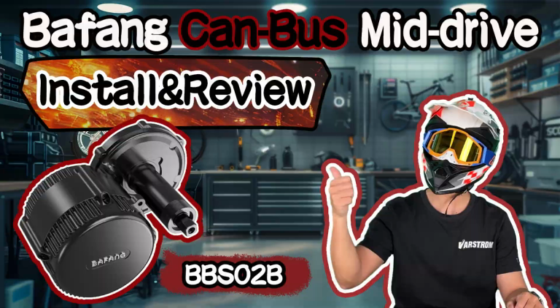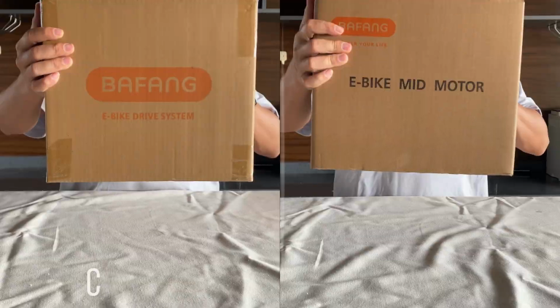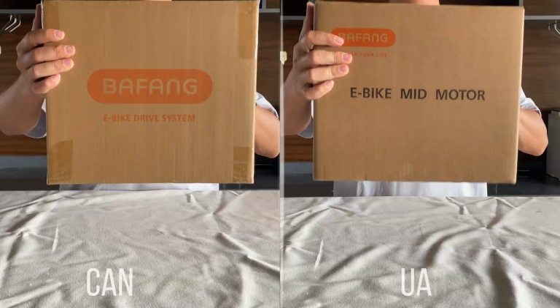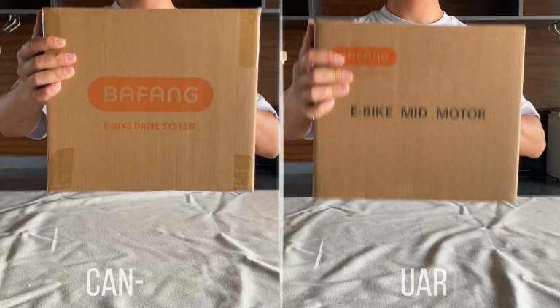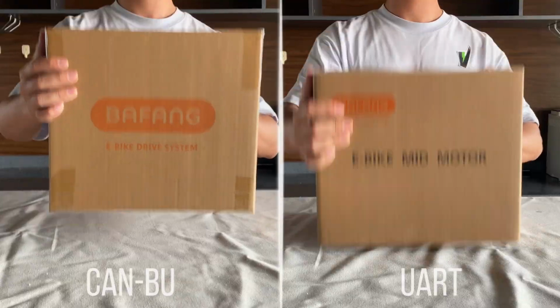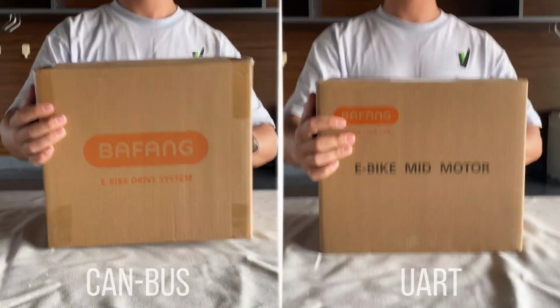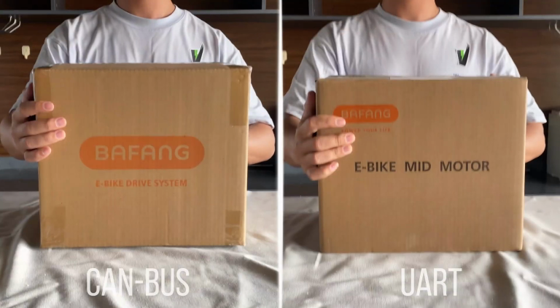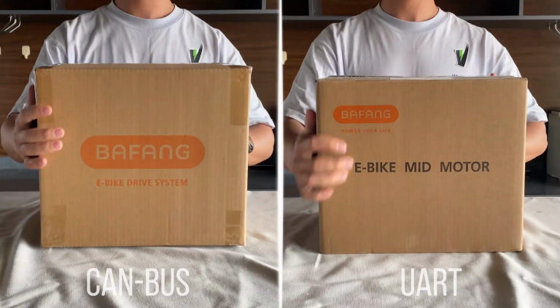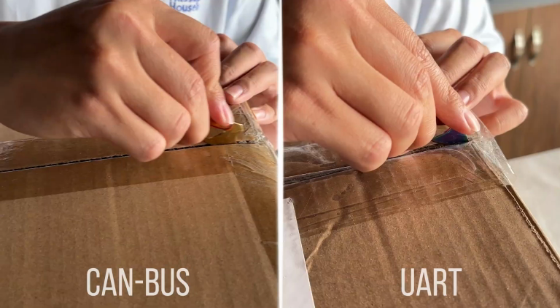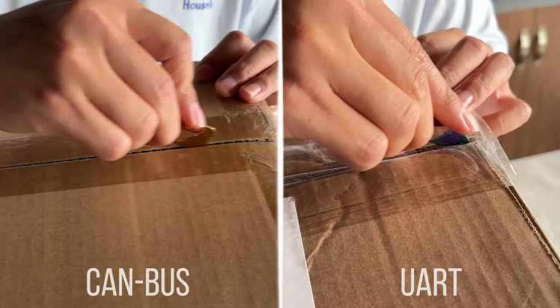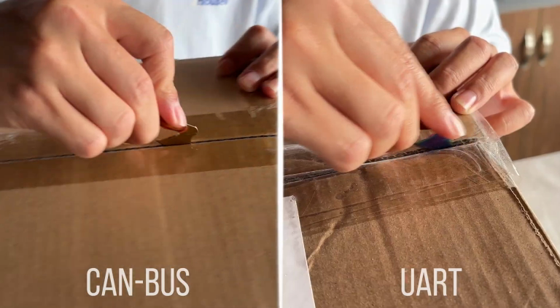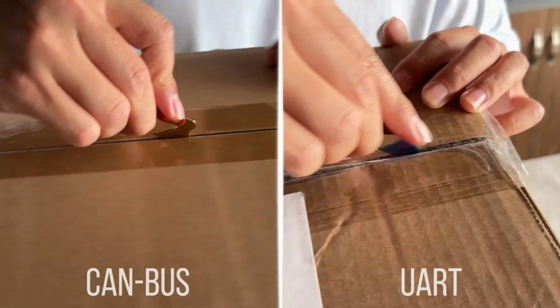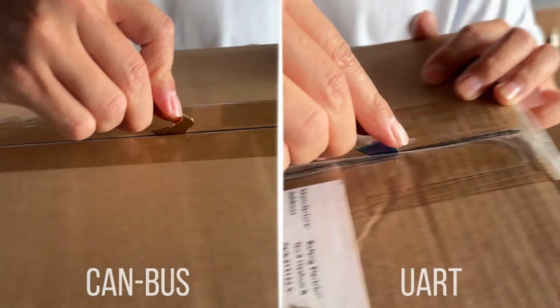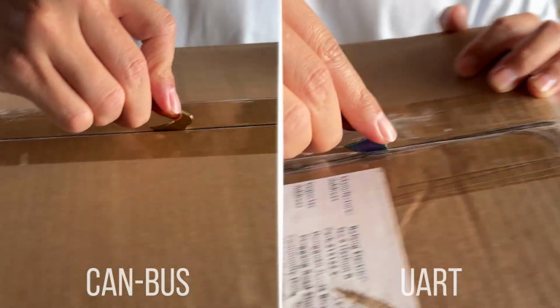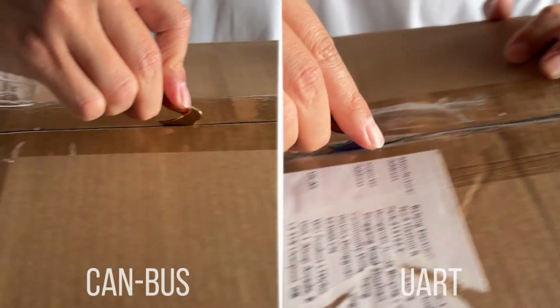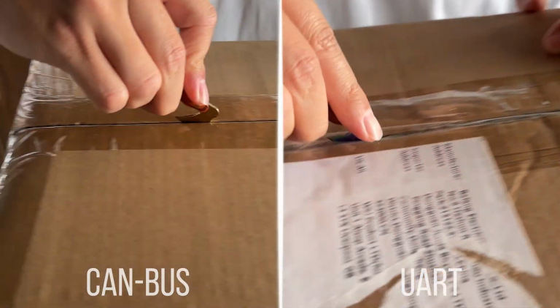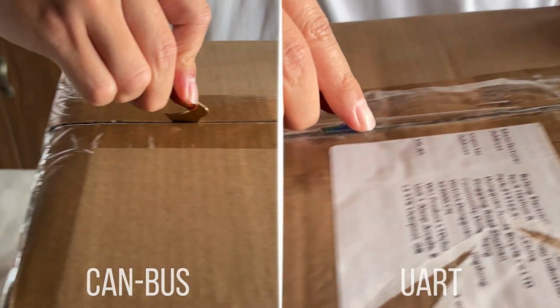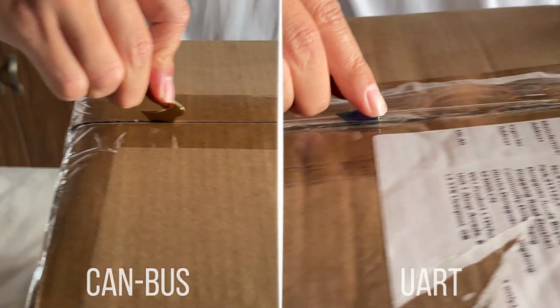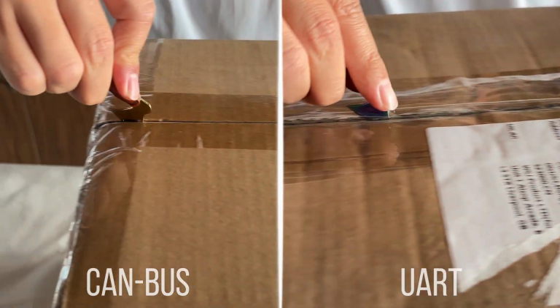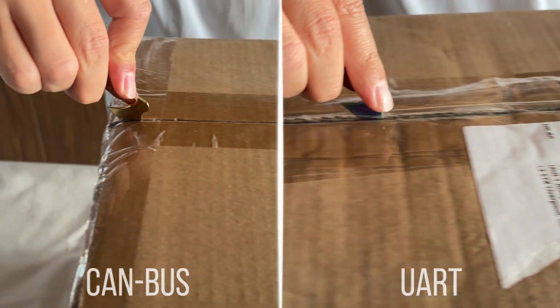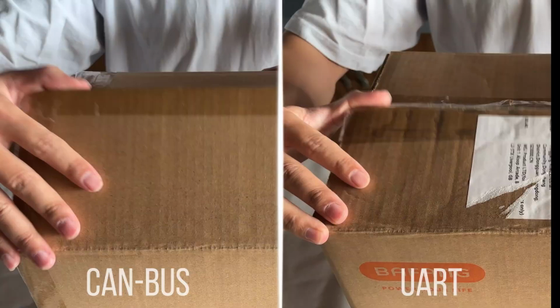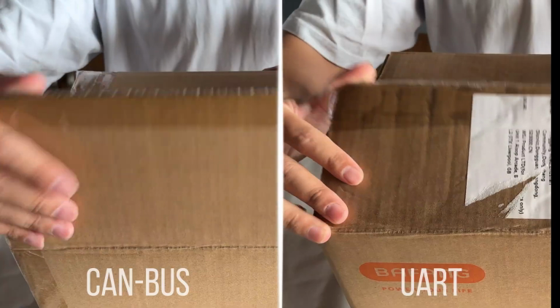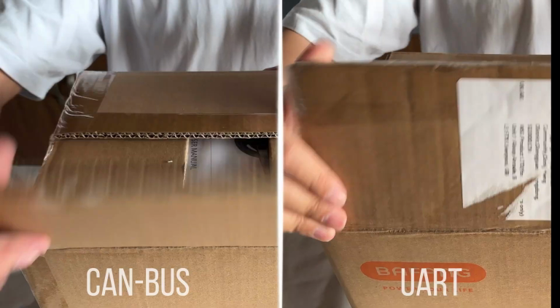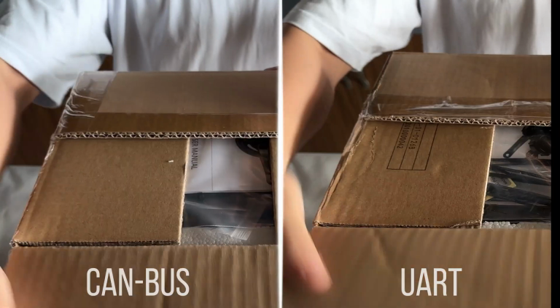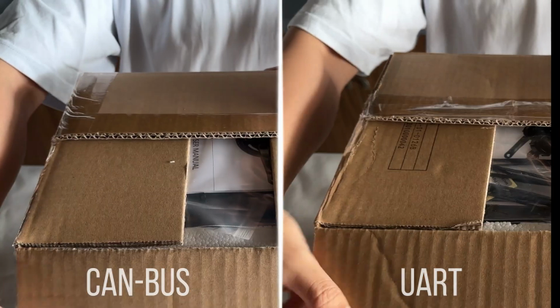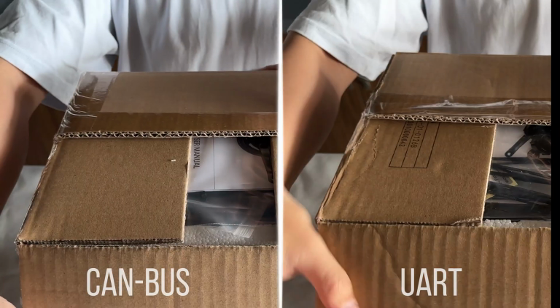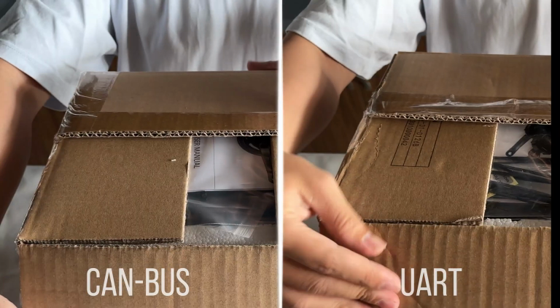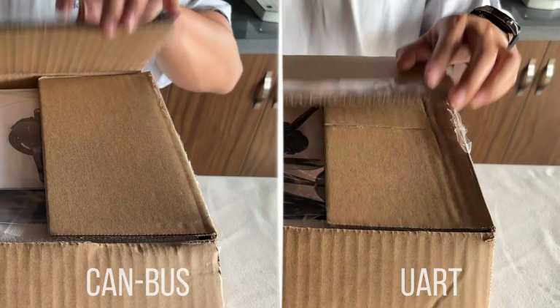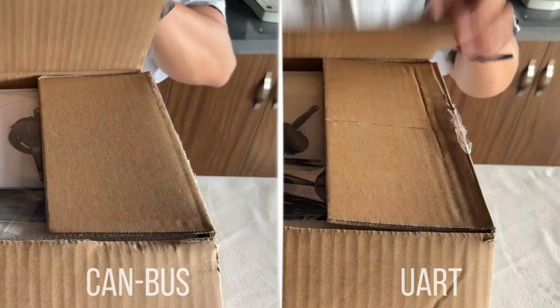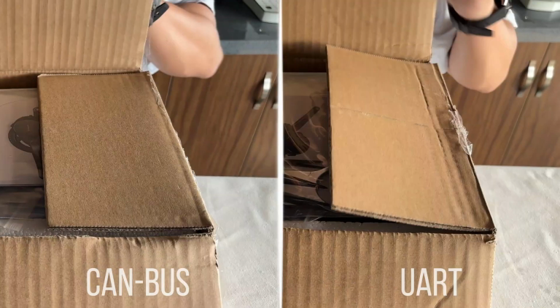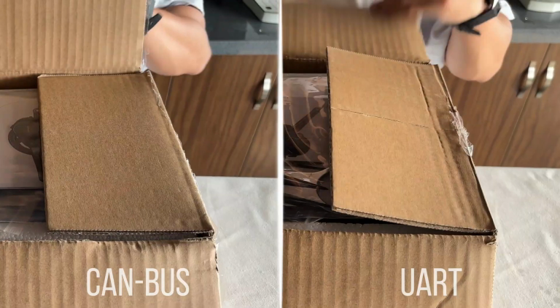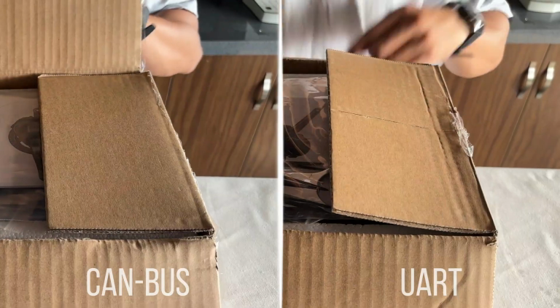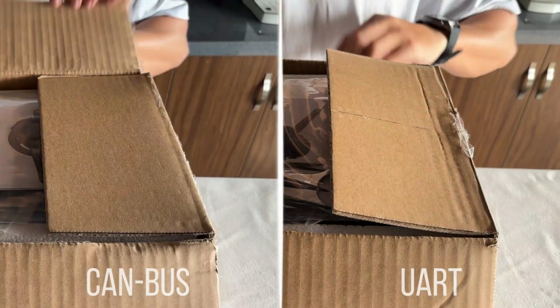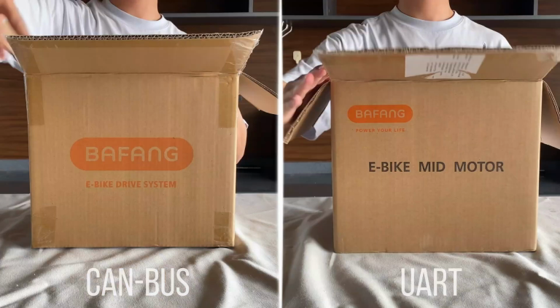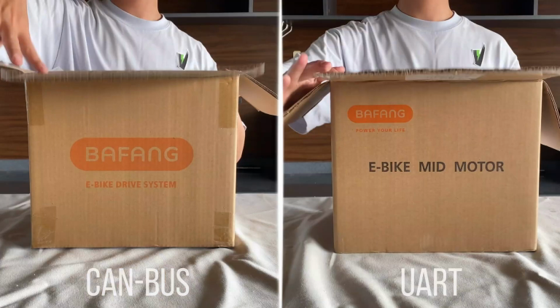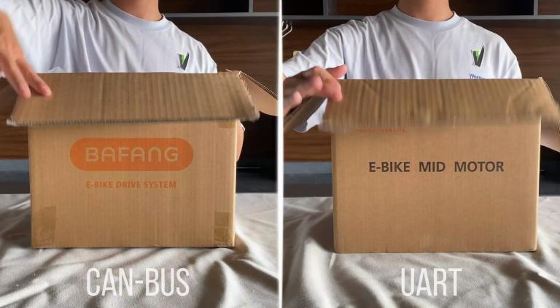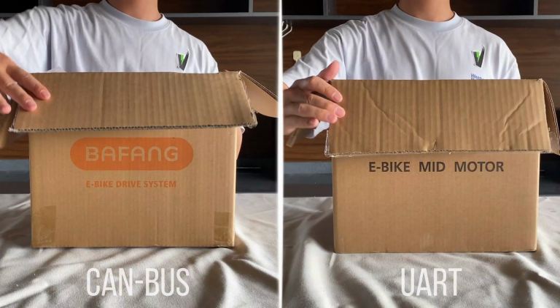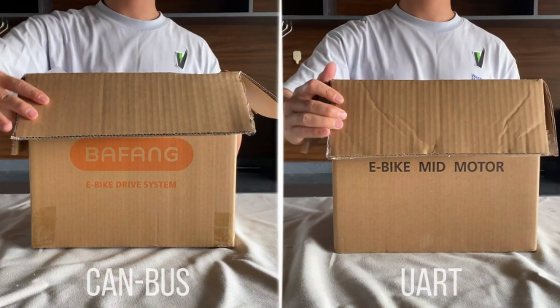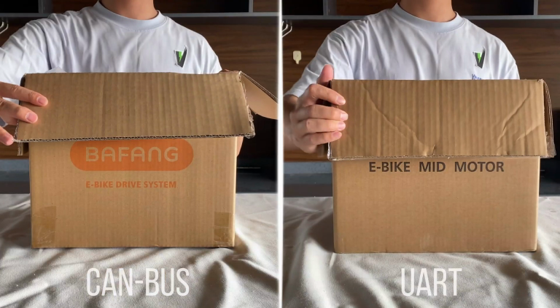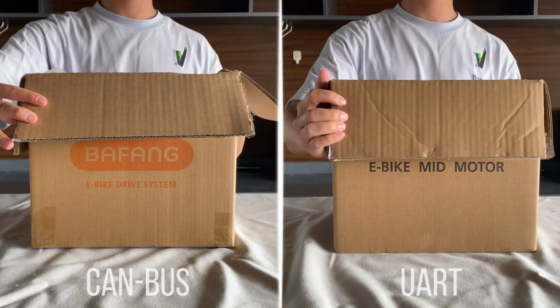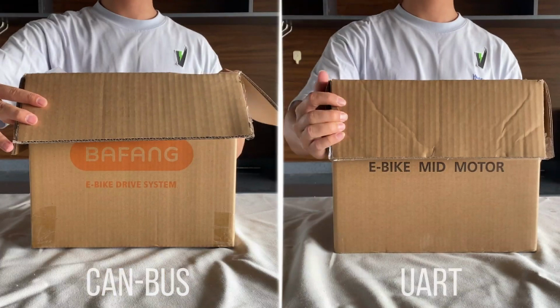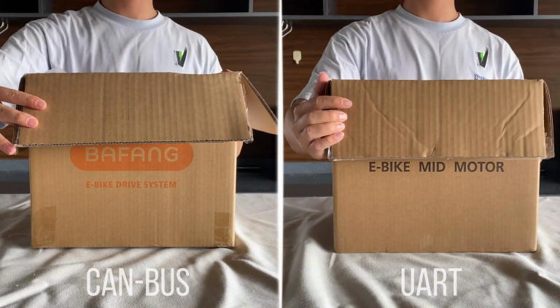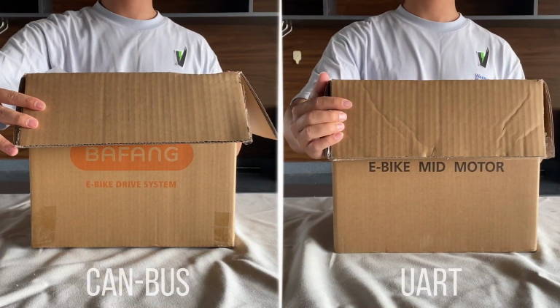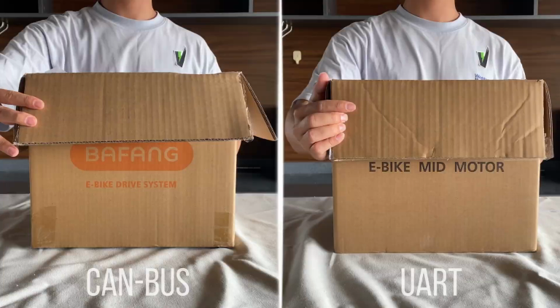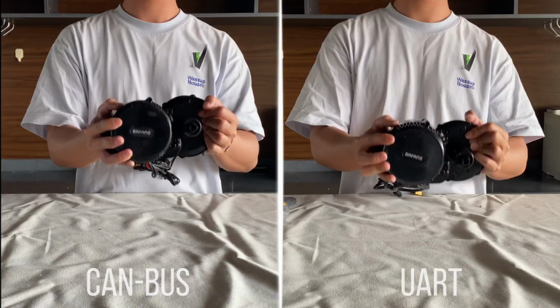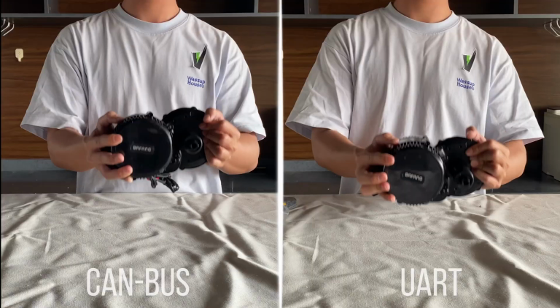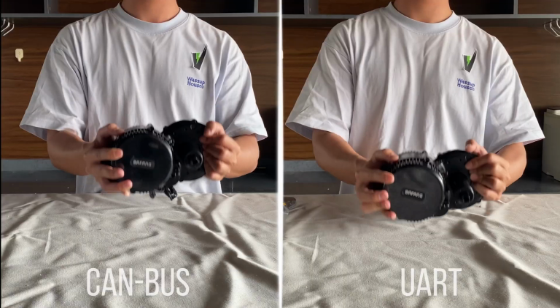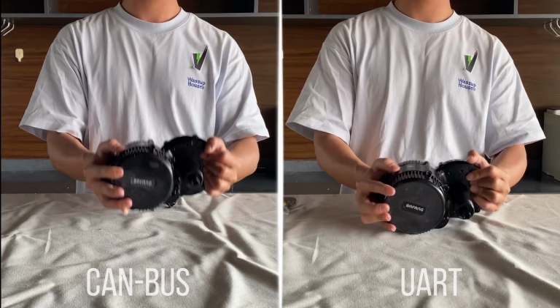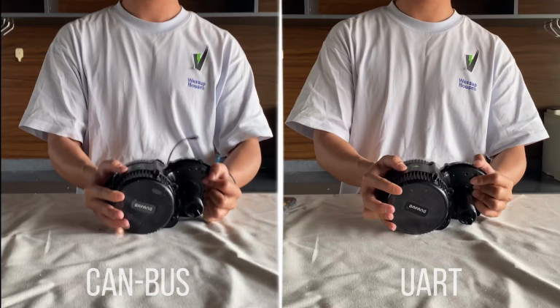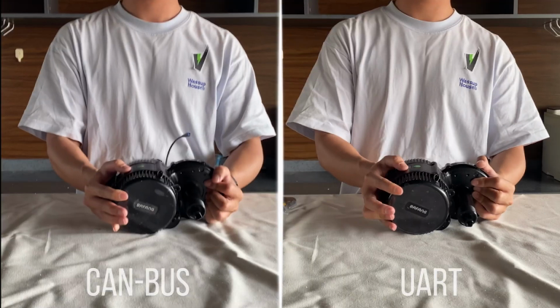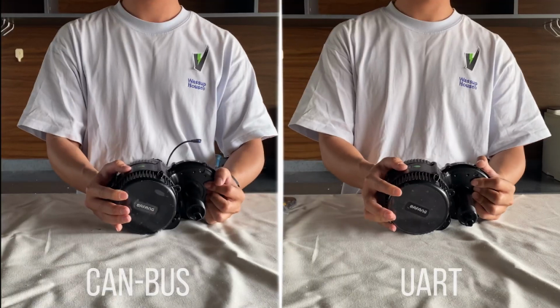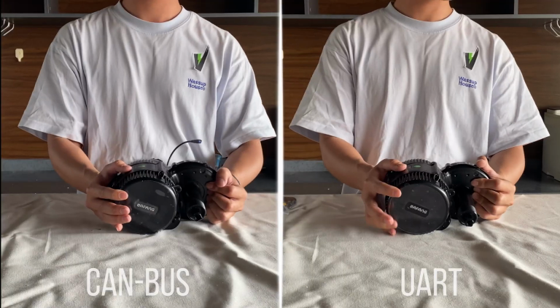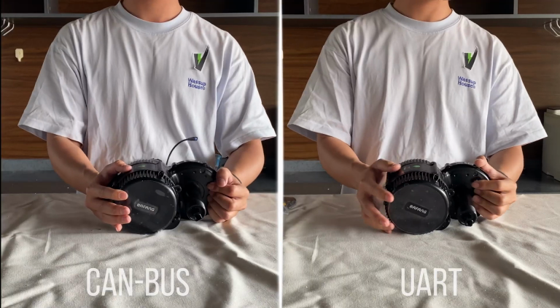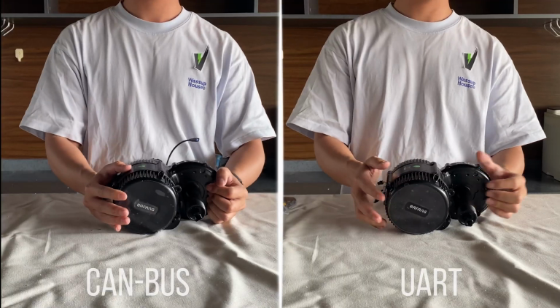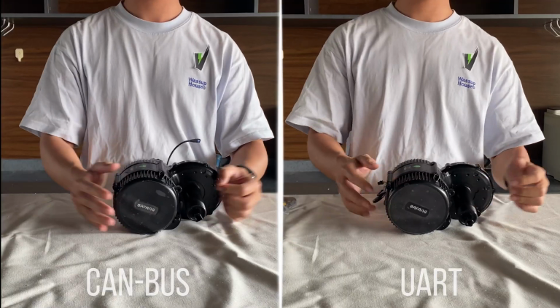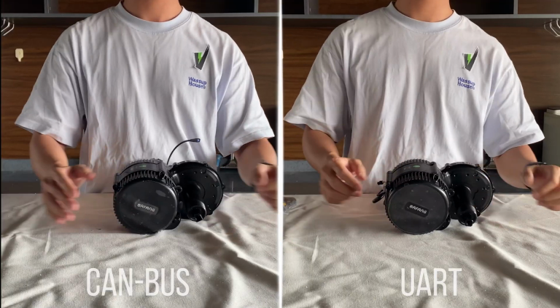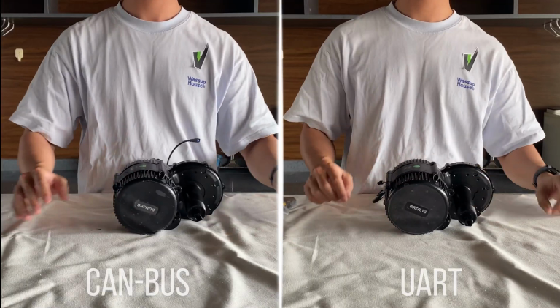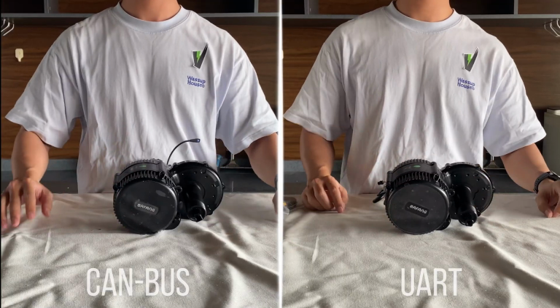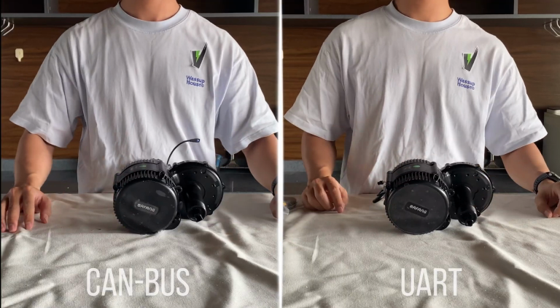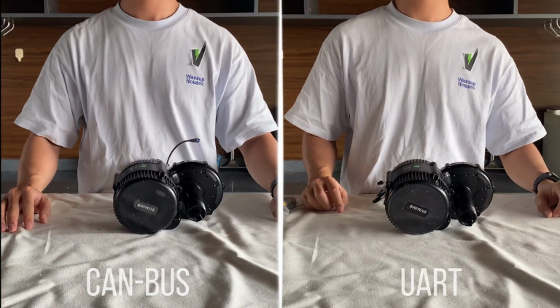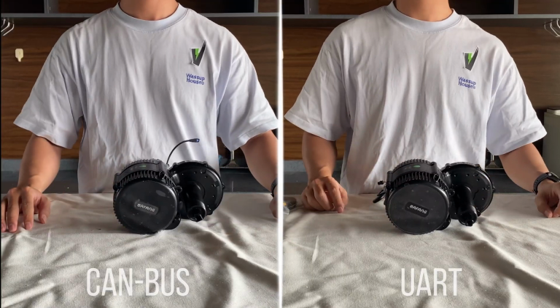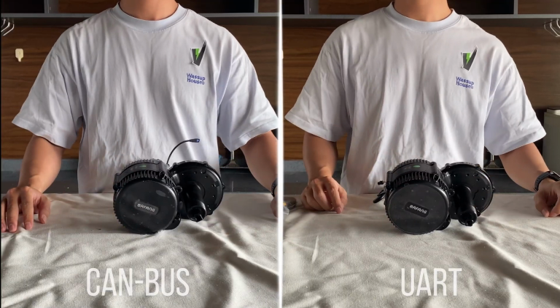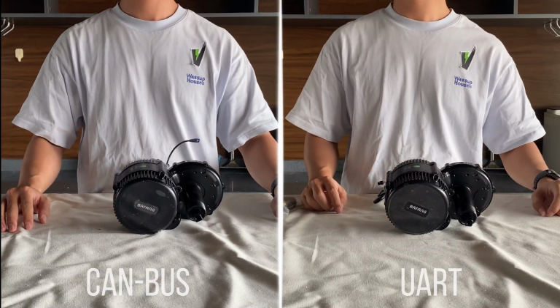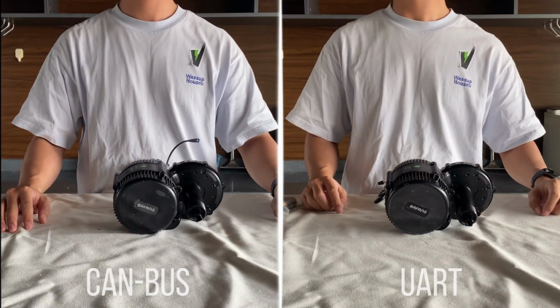I got the Bafong BBS-02B with CANBUS and URT. Both are 750 watts, 48 volts.